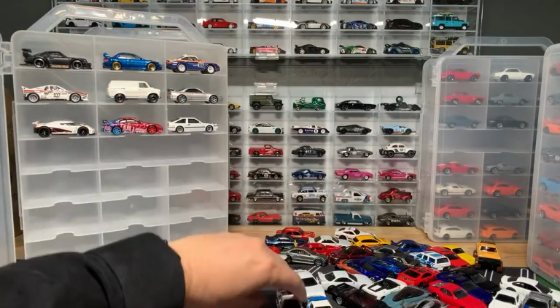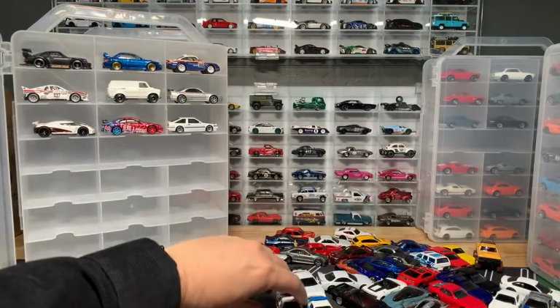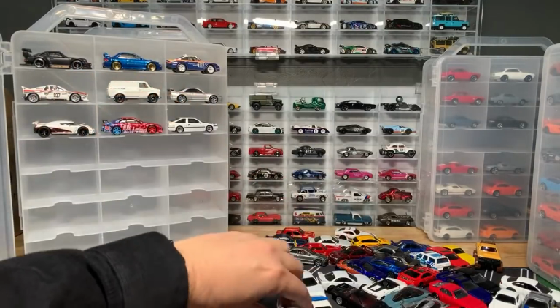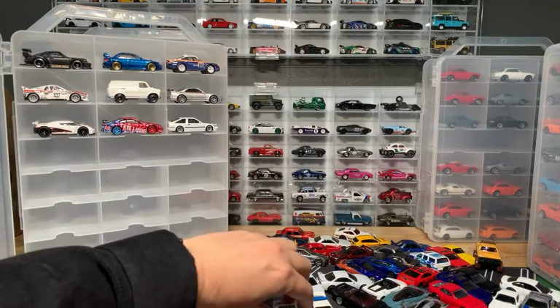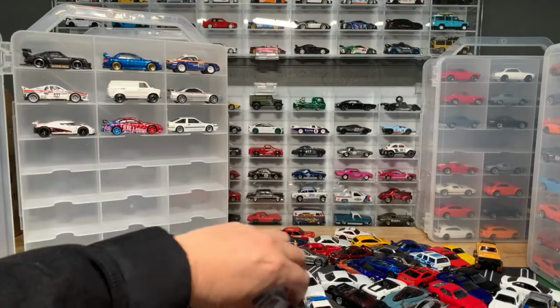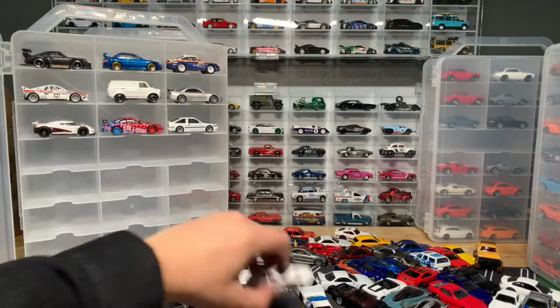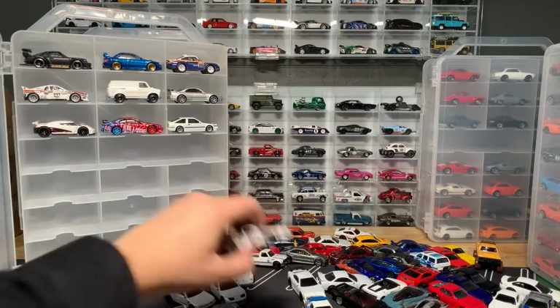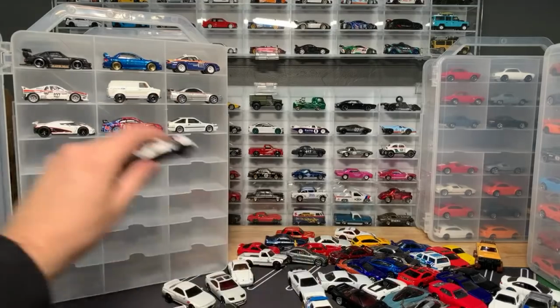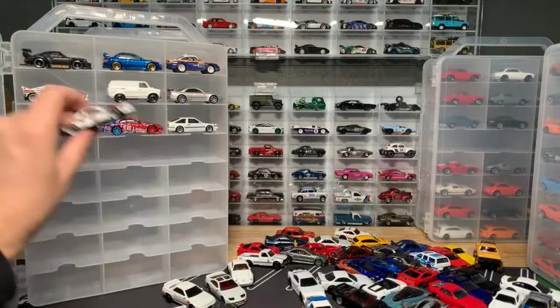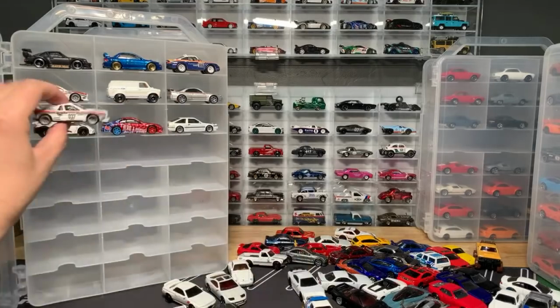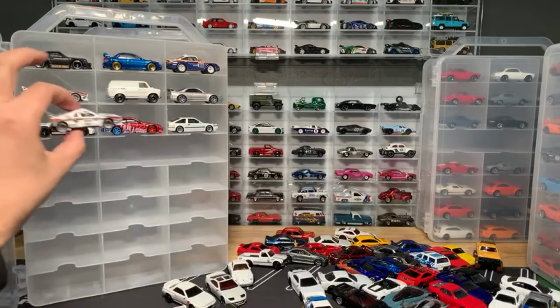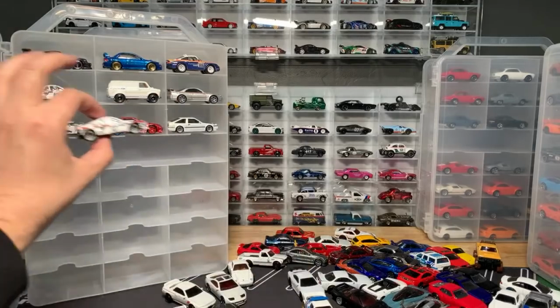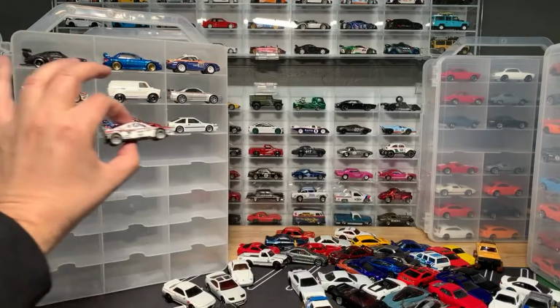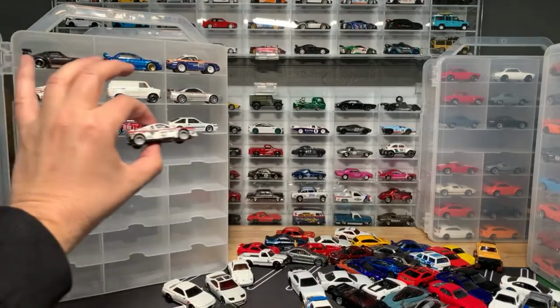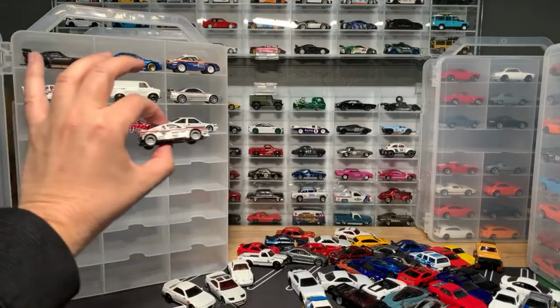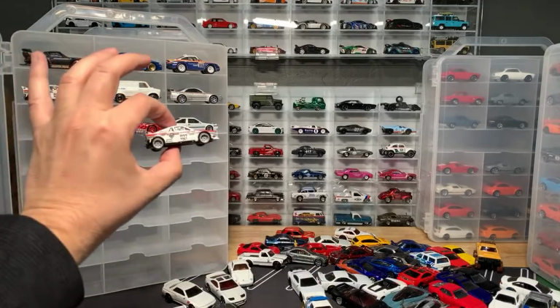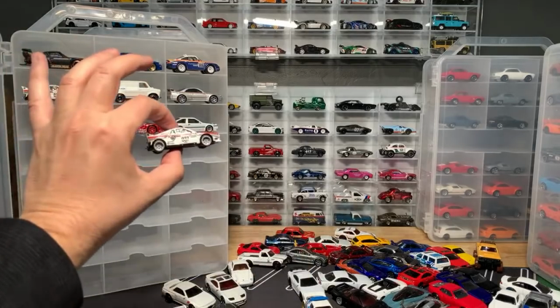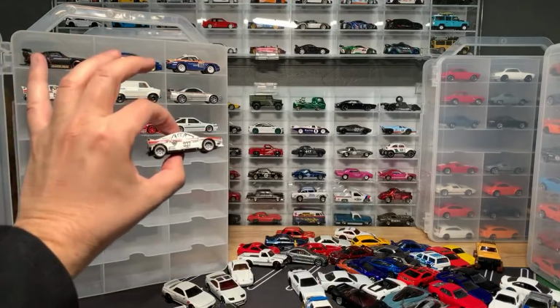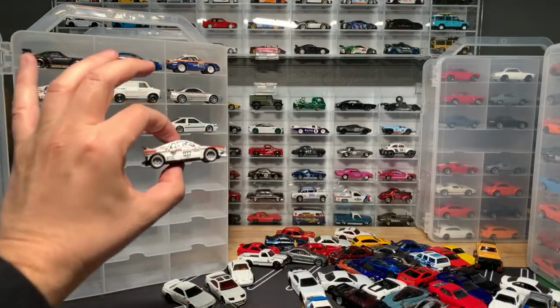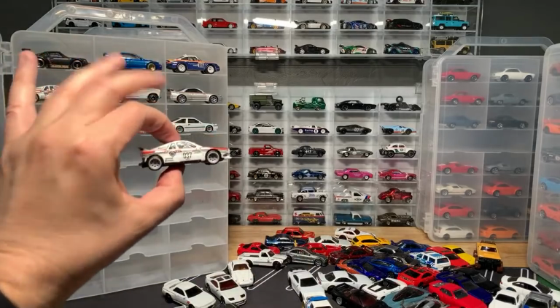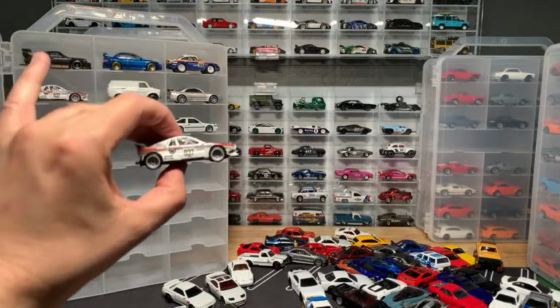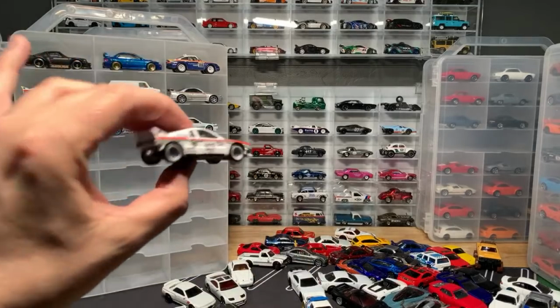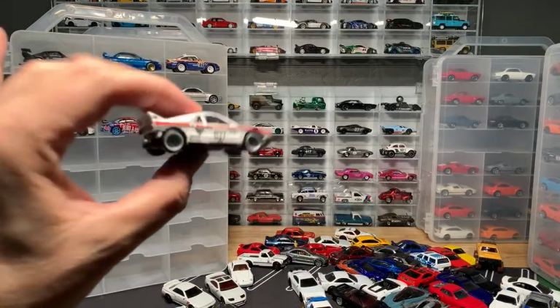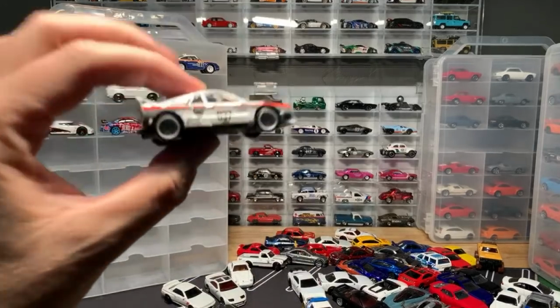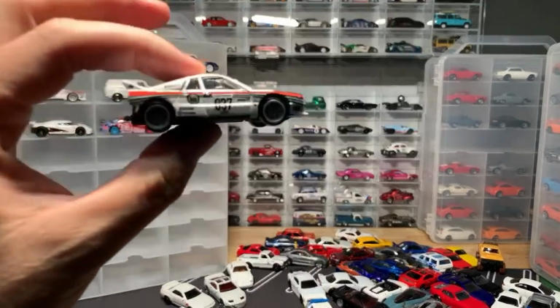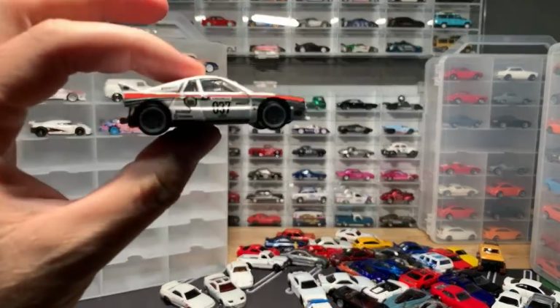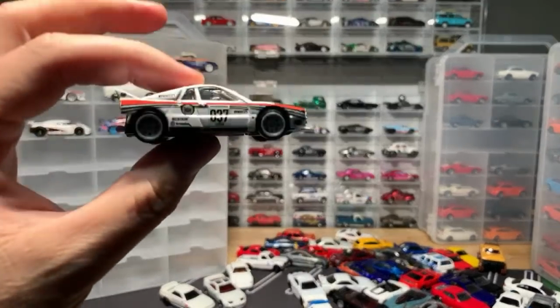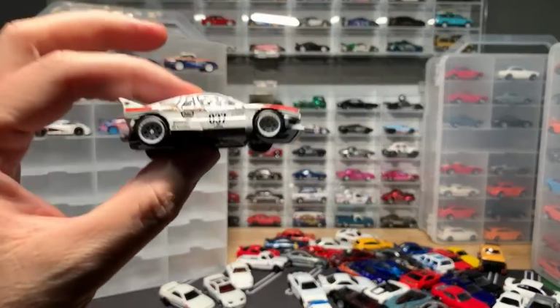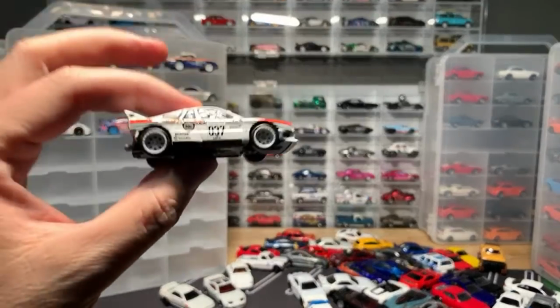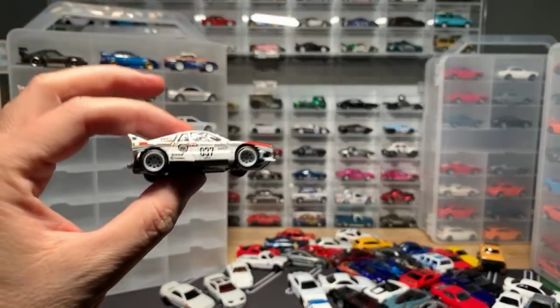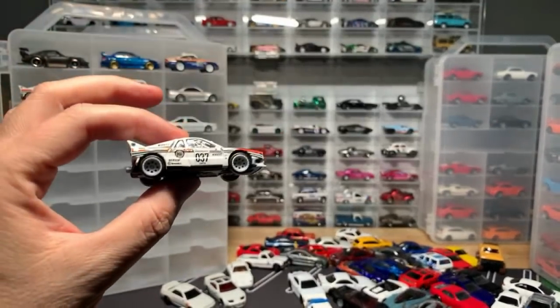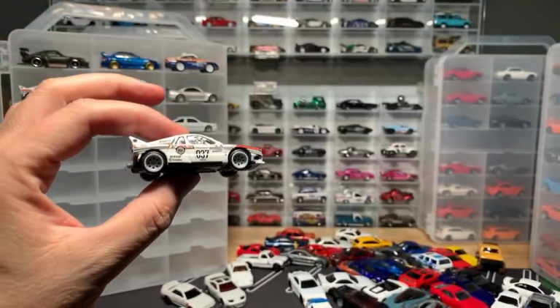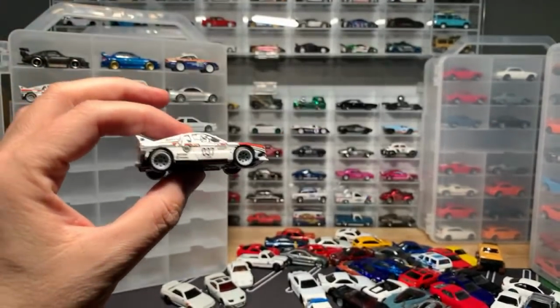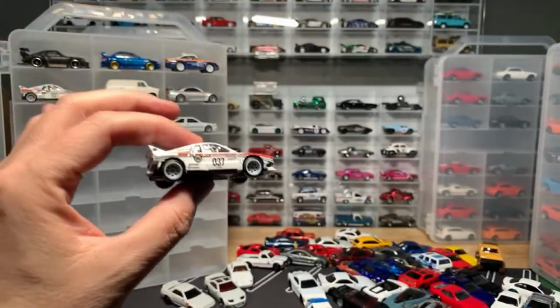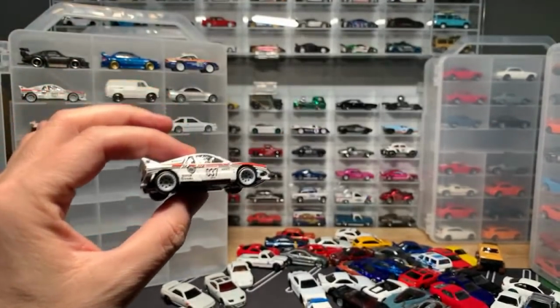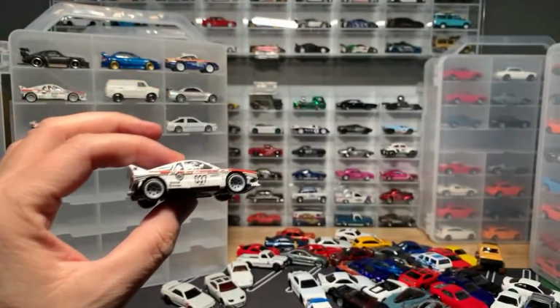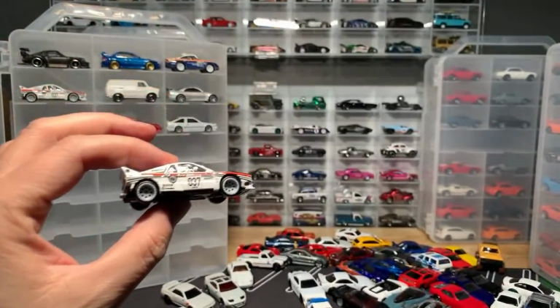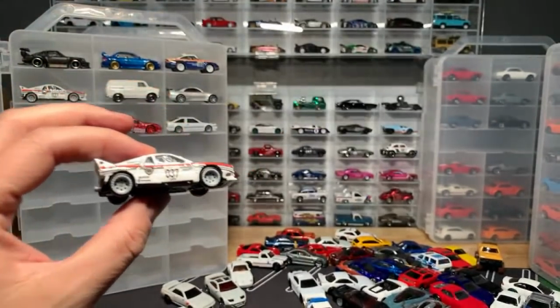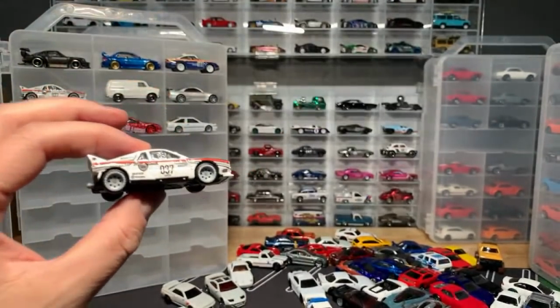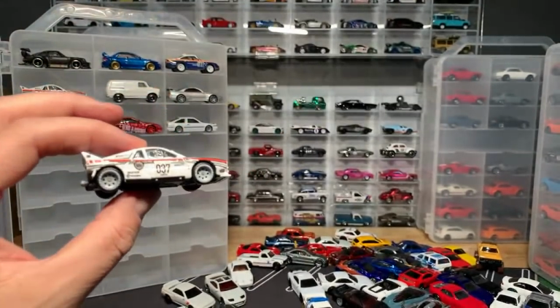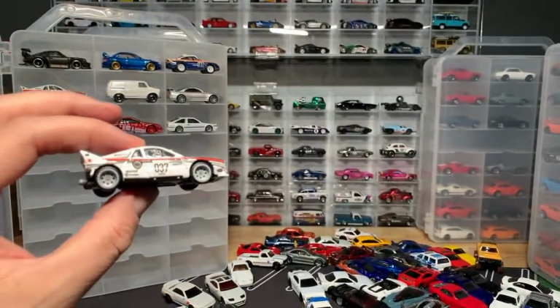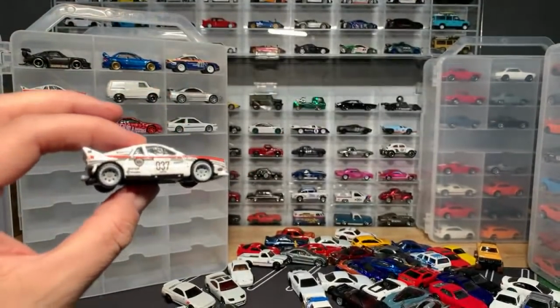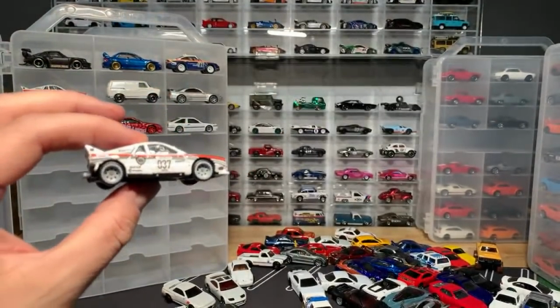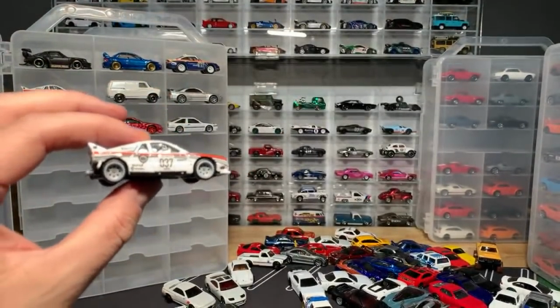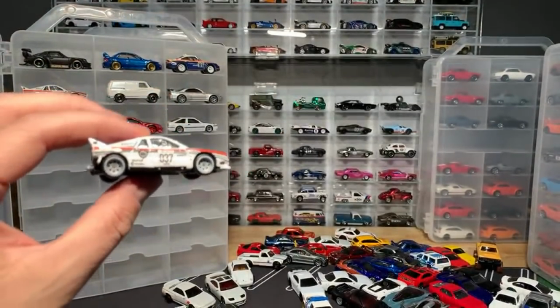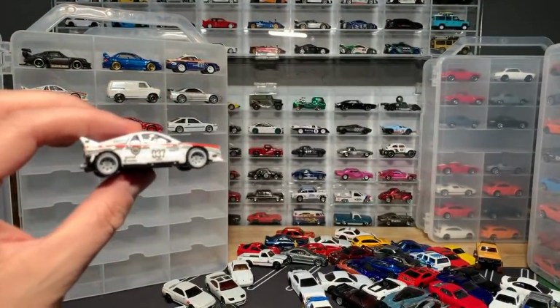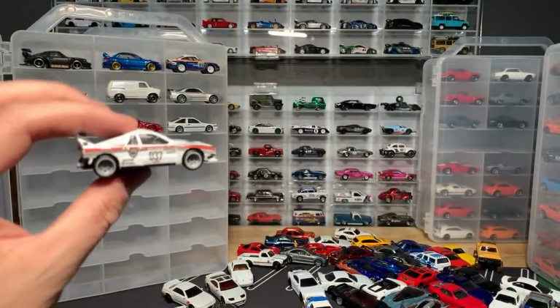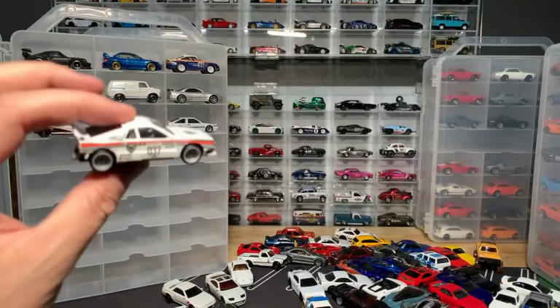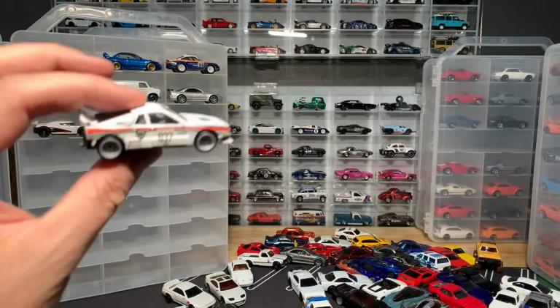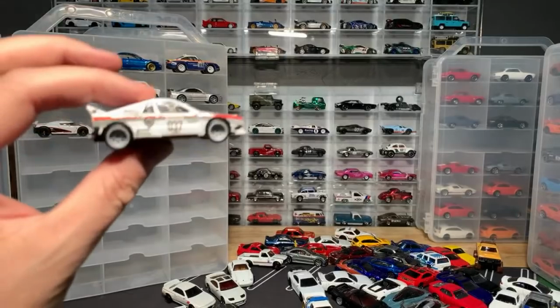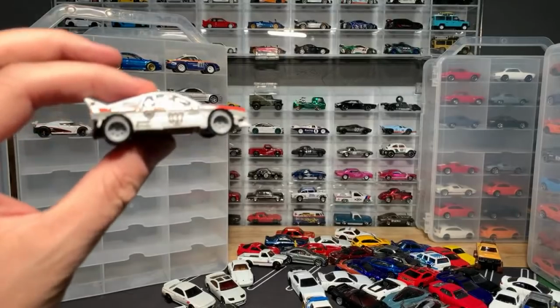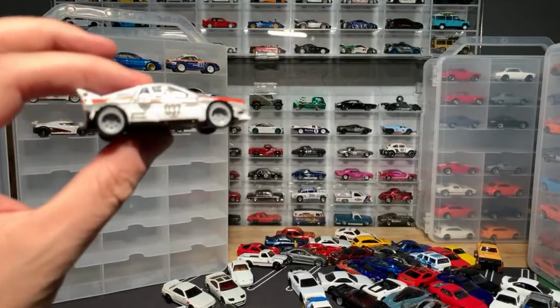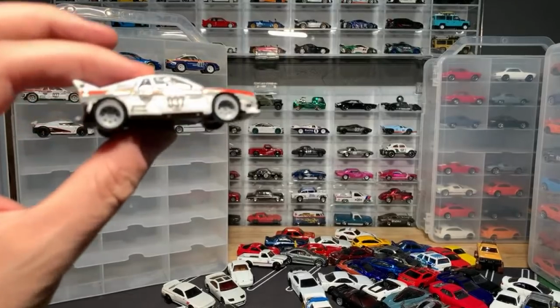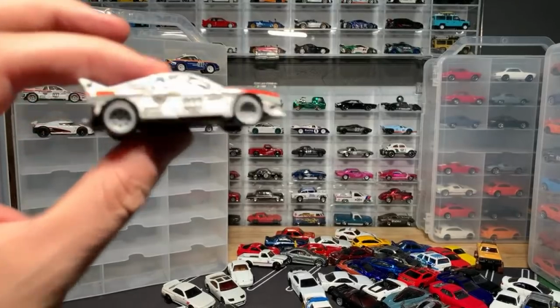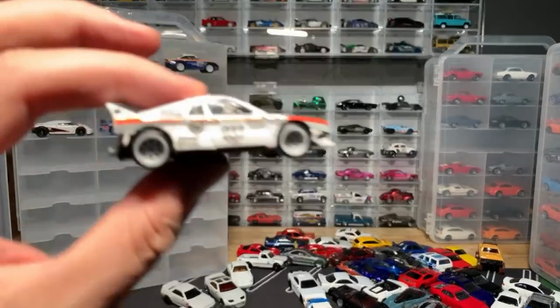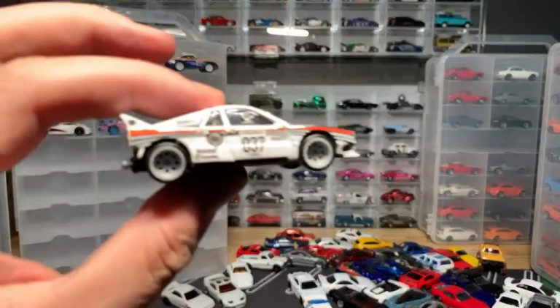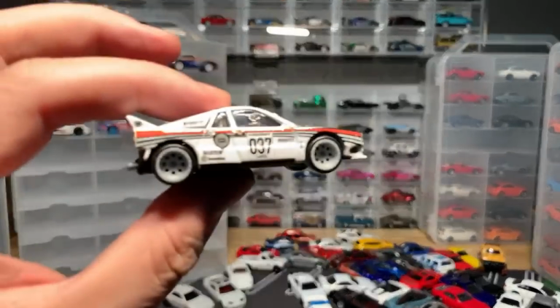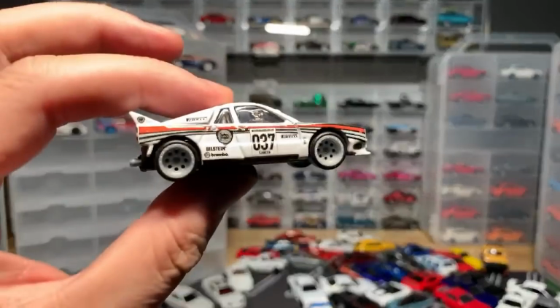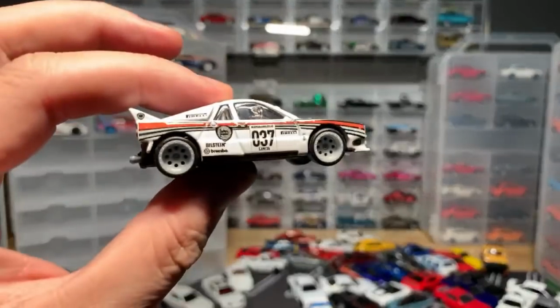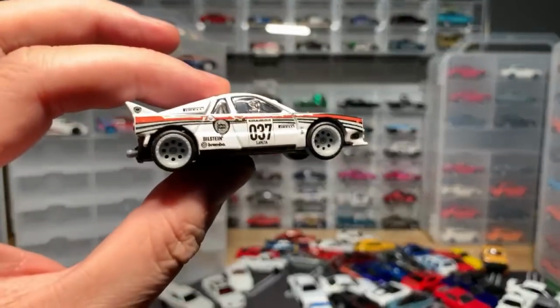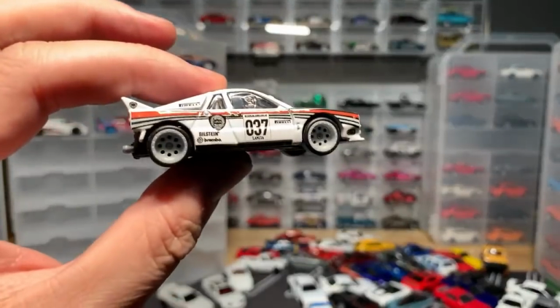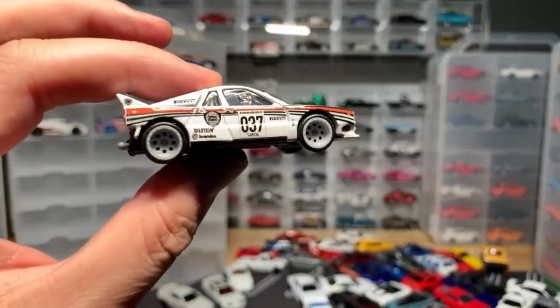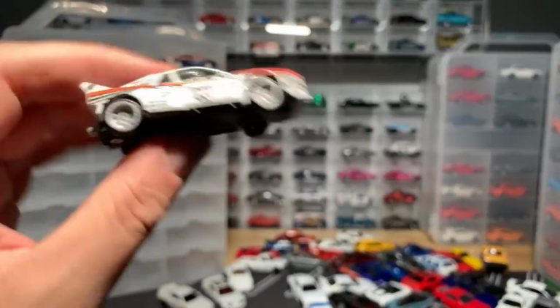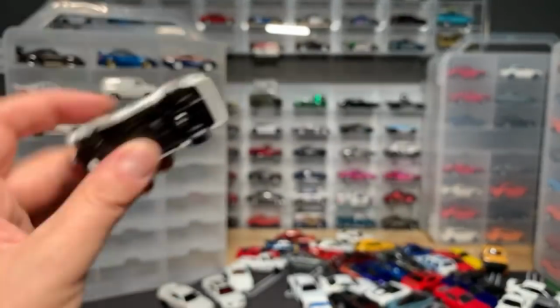I've got two of these — see, this is what happens. I have two of the Lancia here. Let me get some better light. Two of the Lancia.